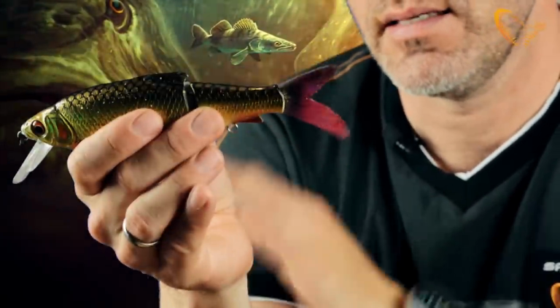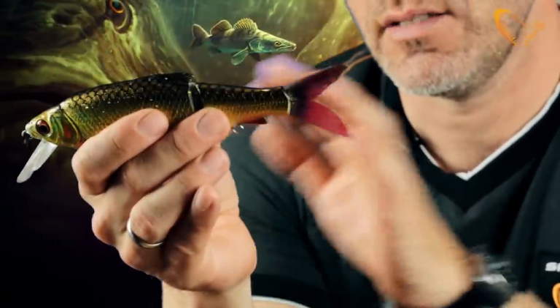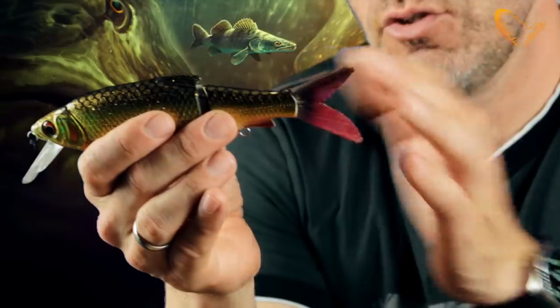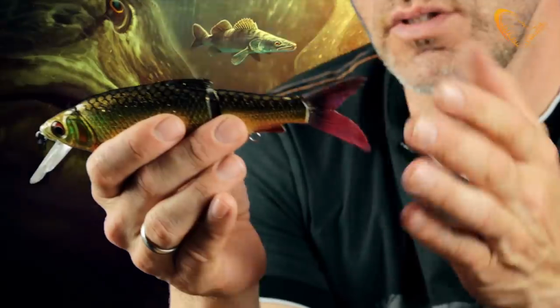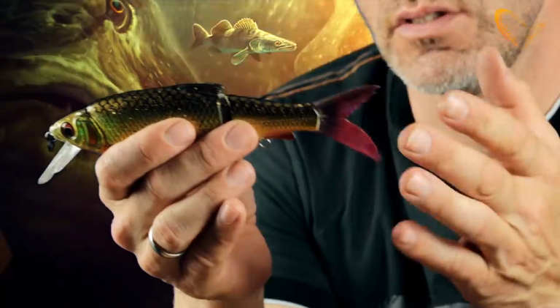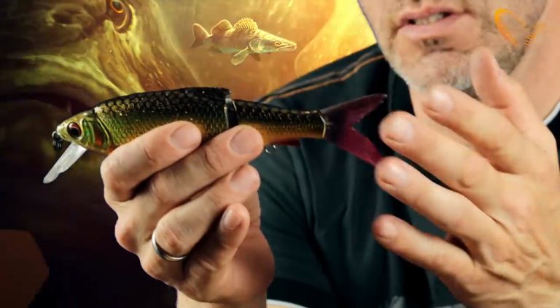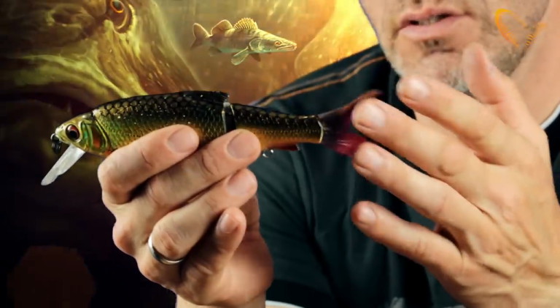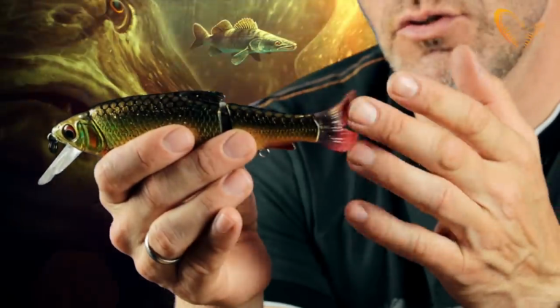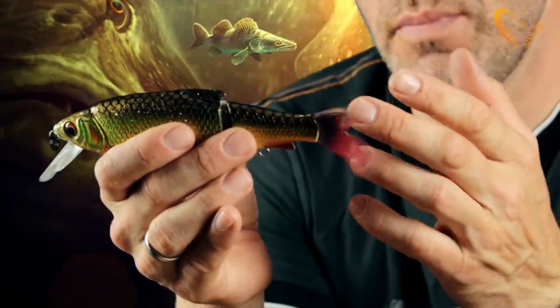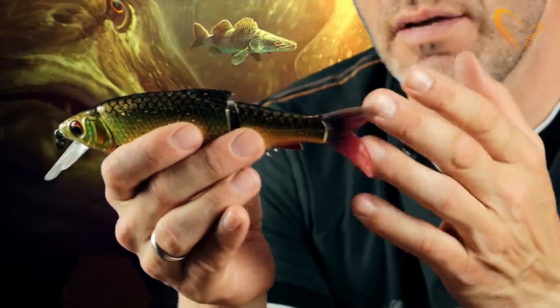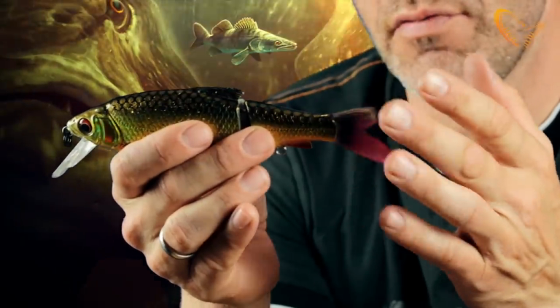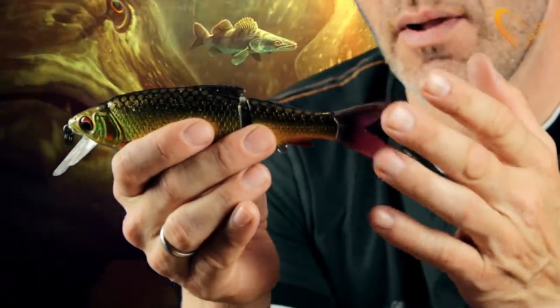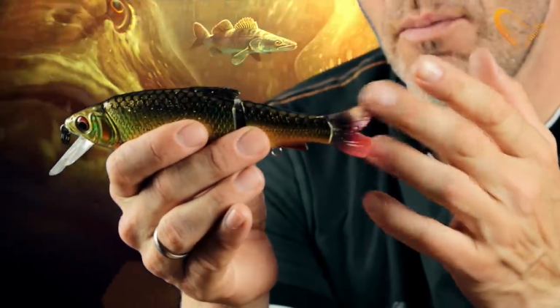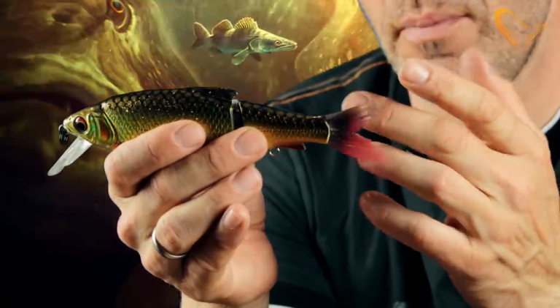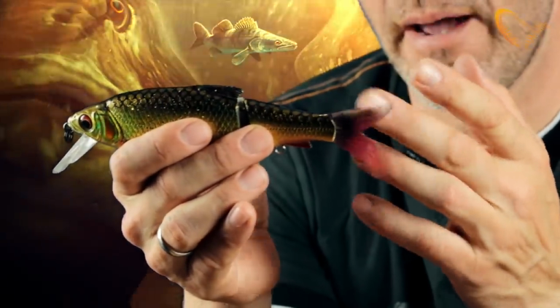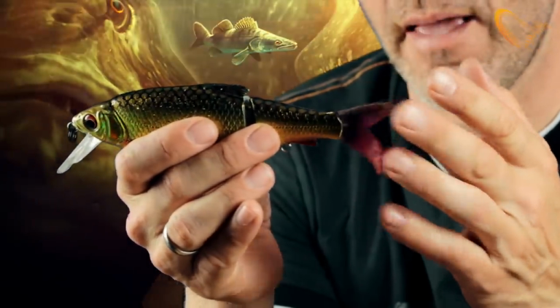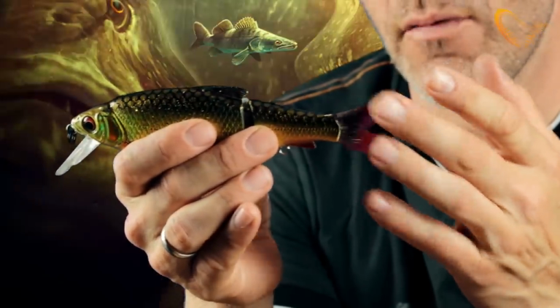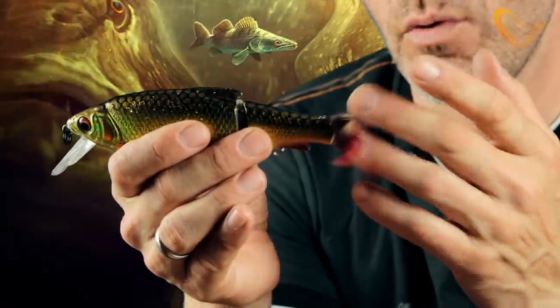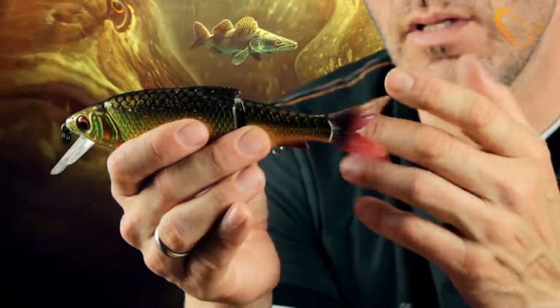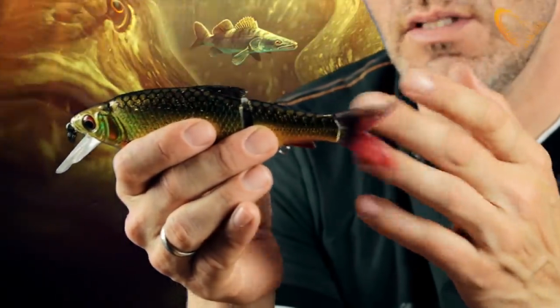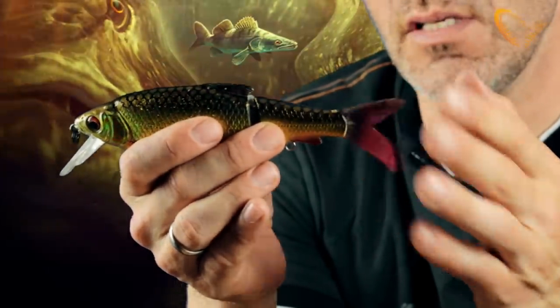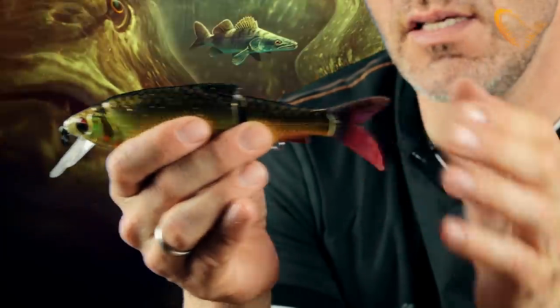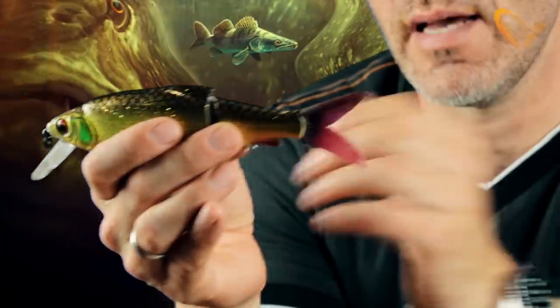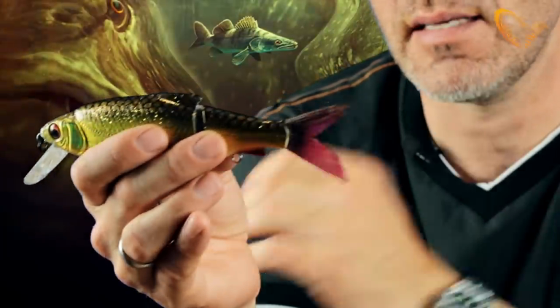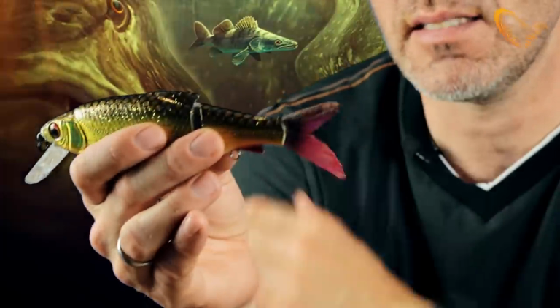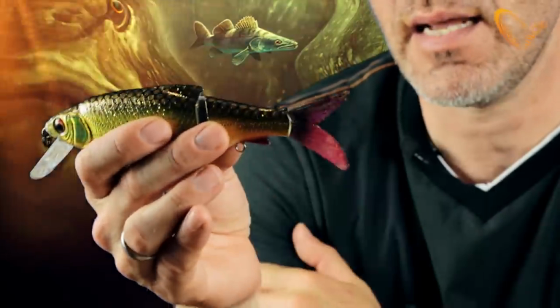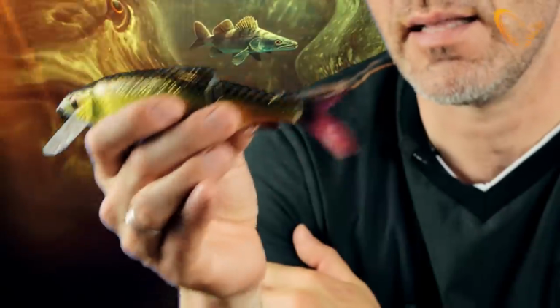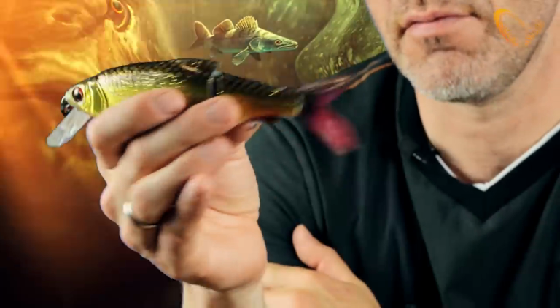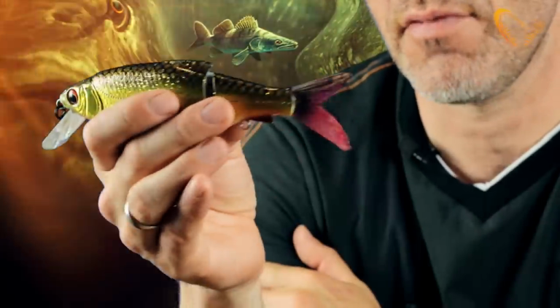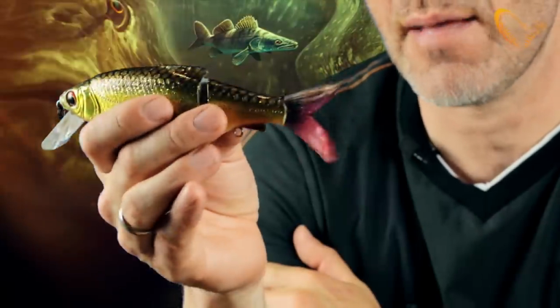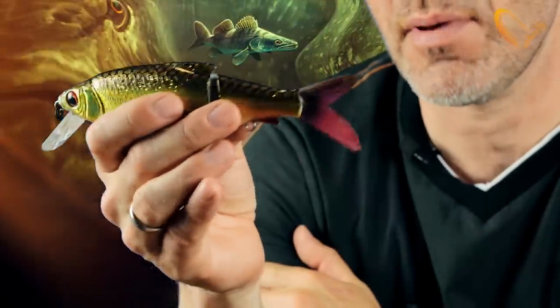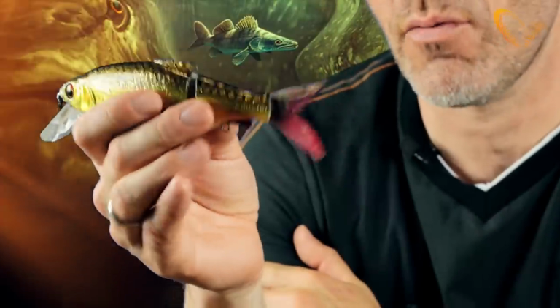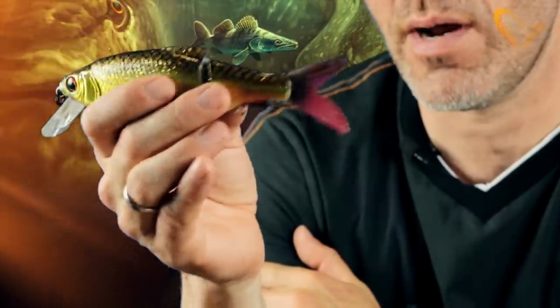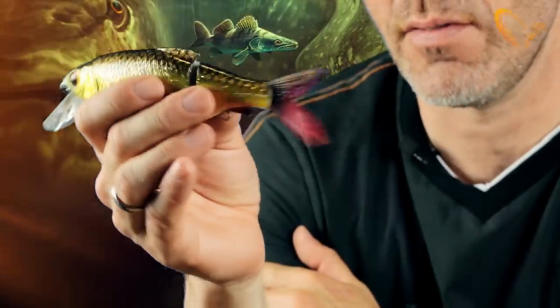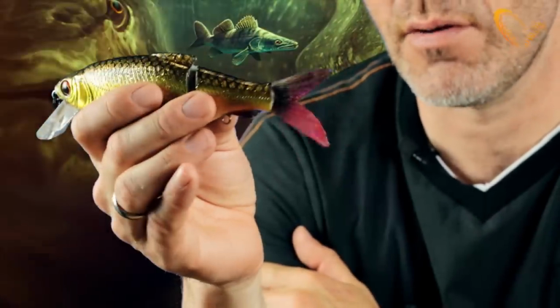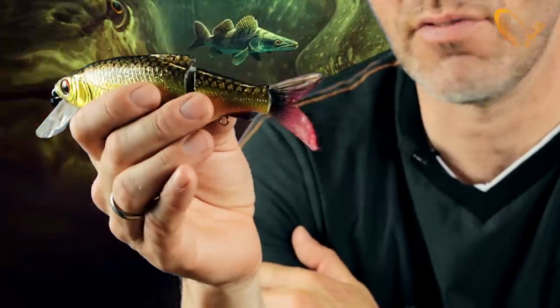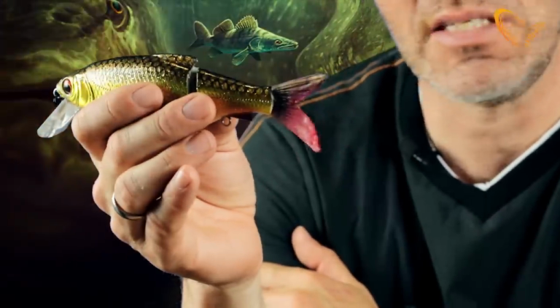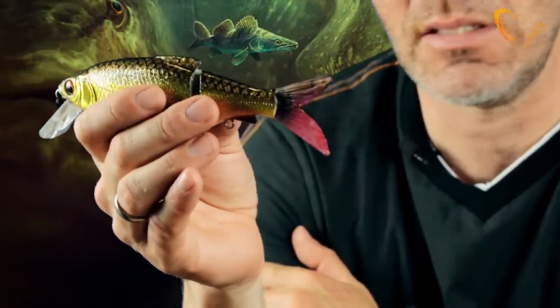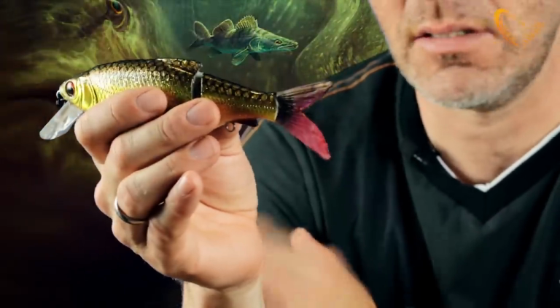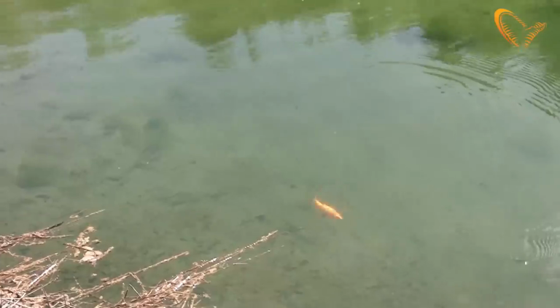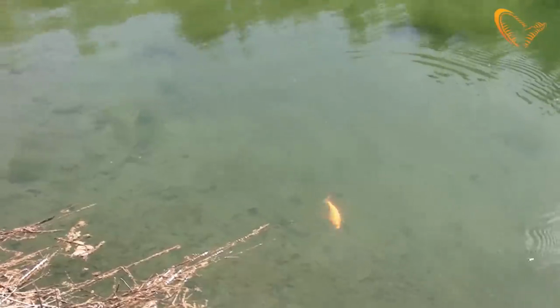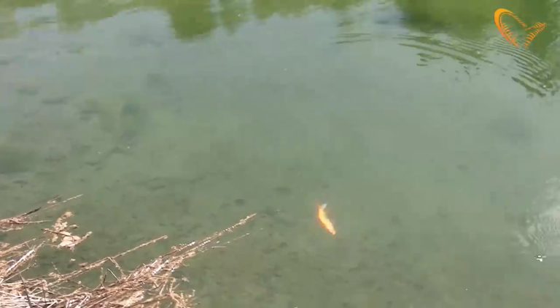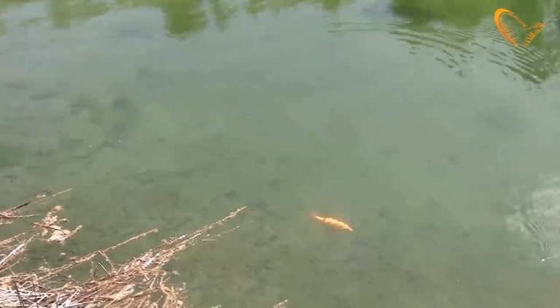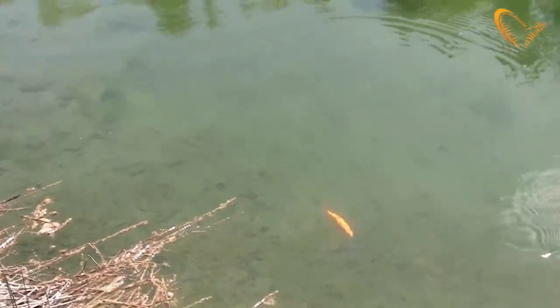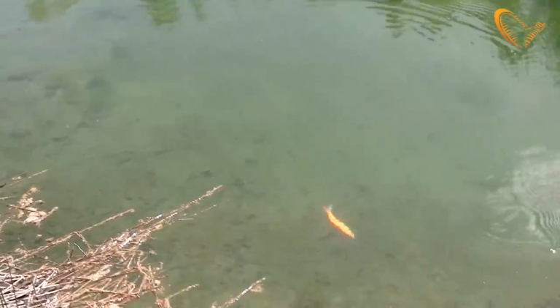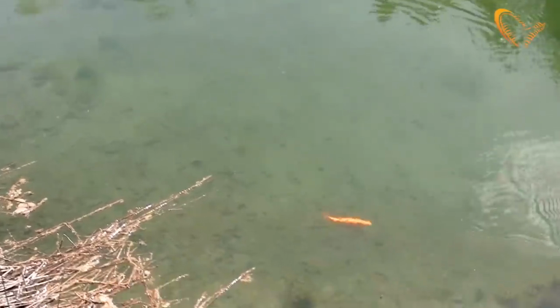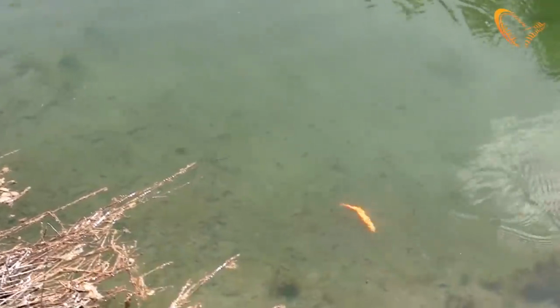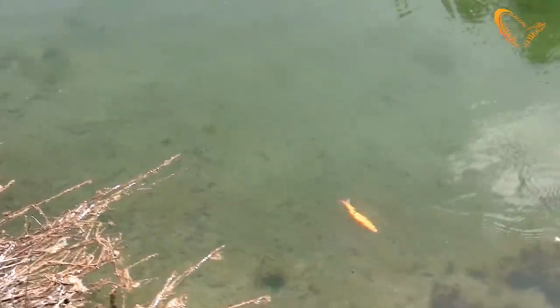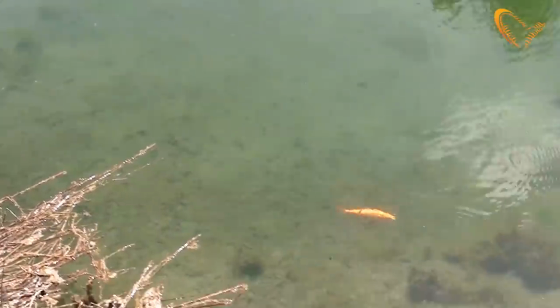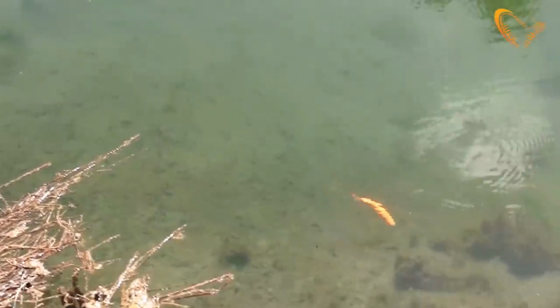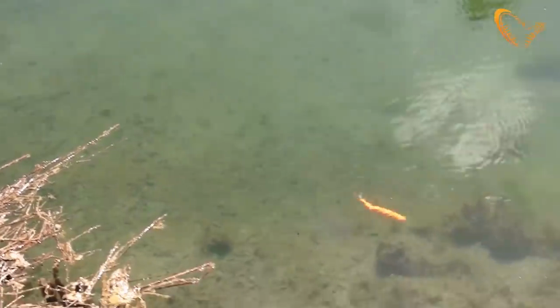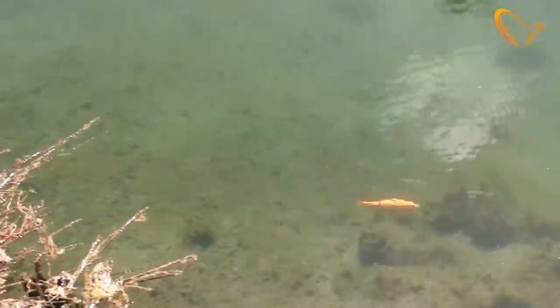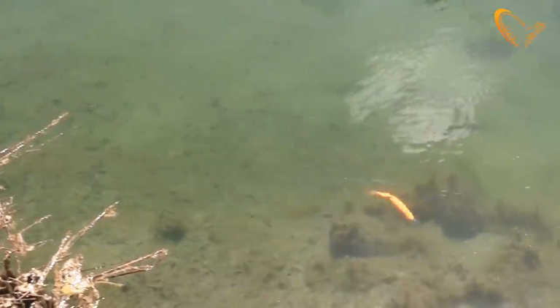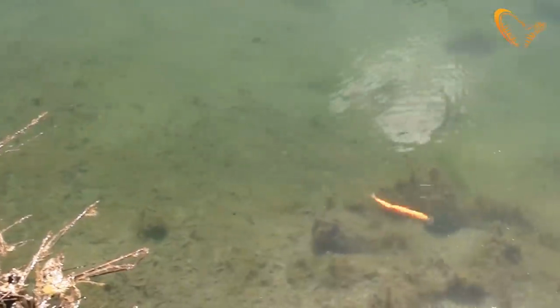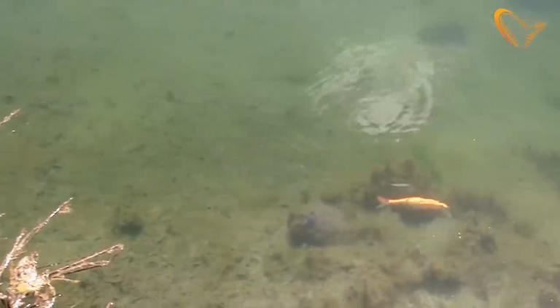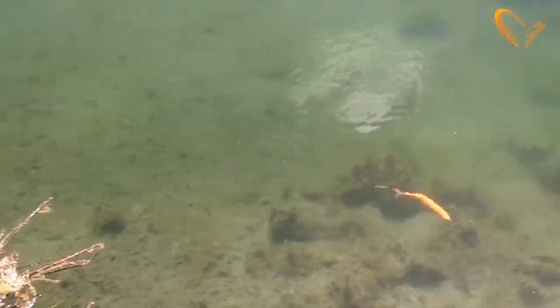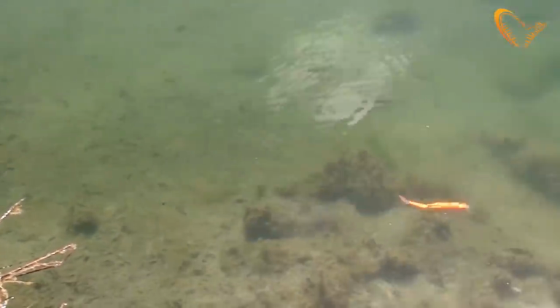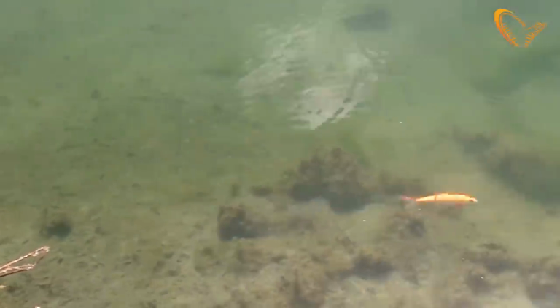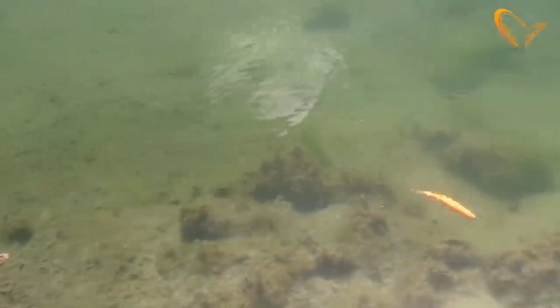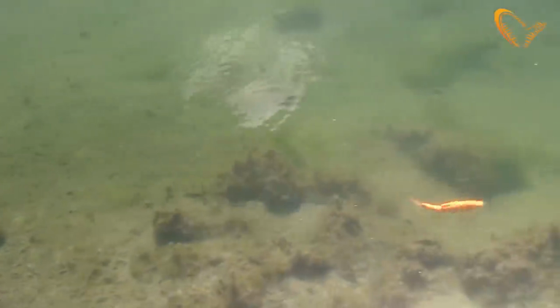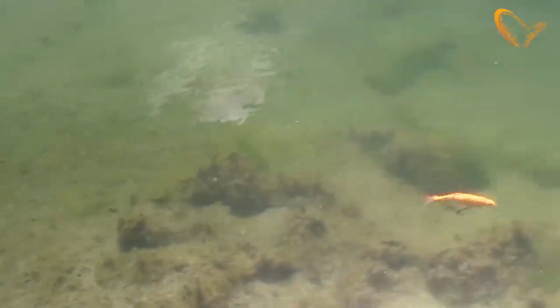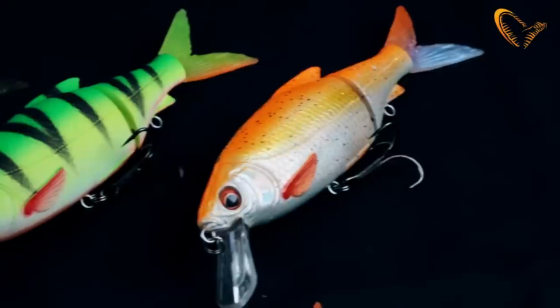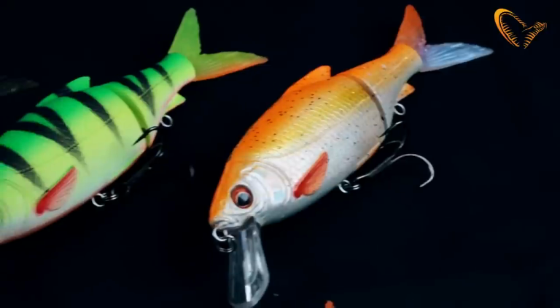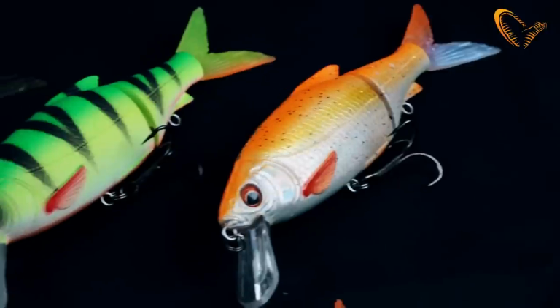And as you can see, those big follow pike — when they see that tail flapping right in their faces, there's just no hesitation. They just hit this lure hard.